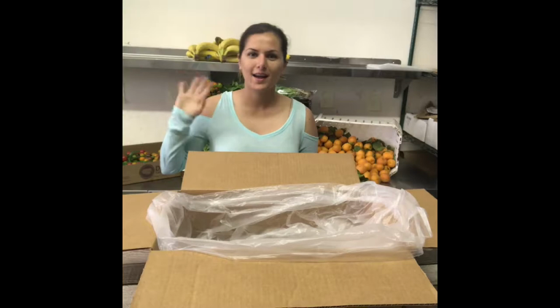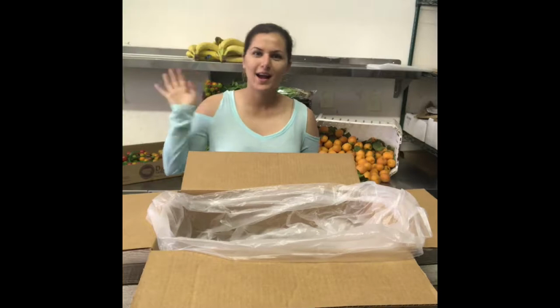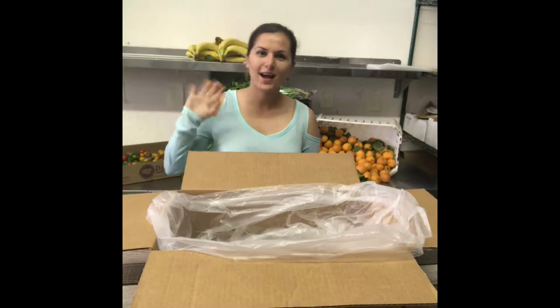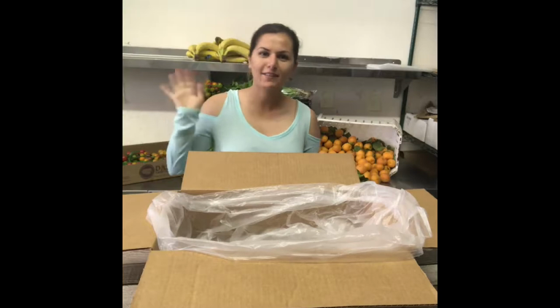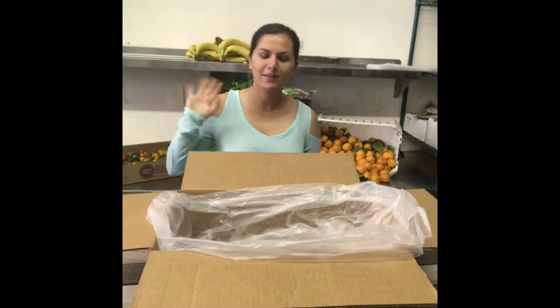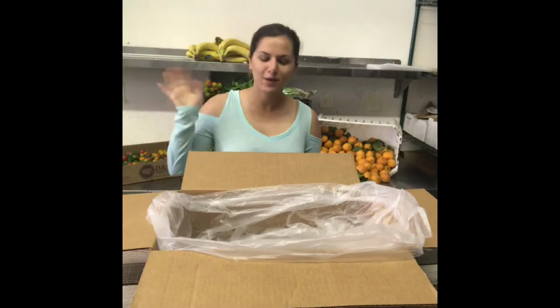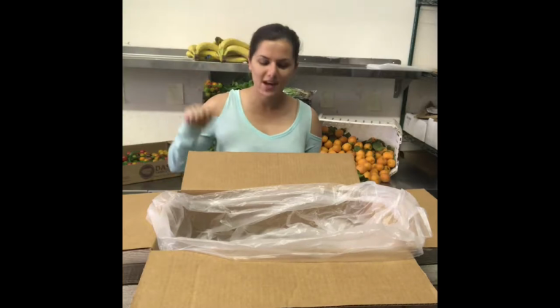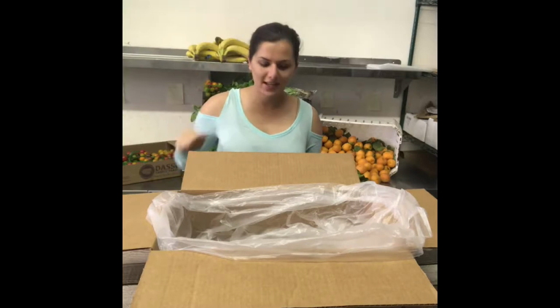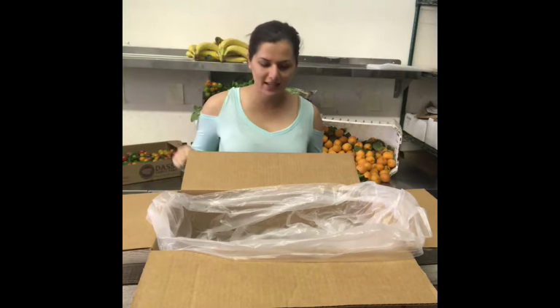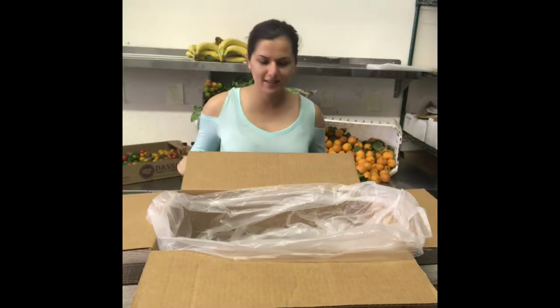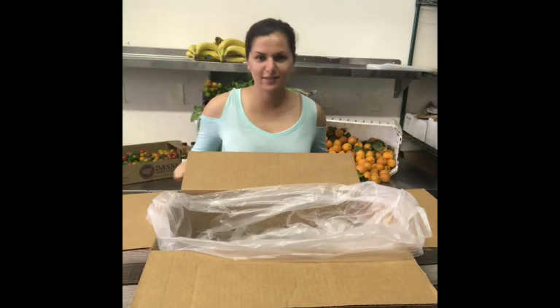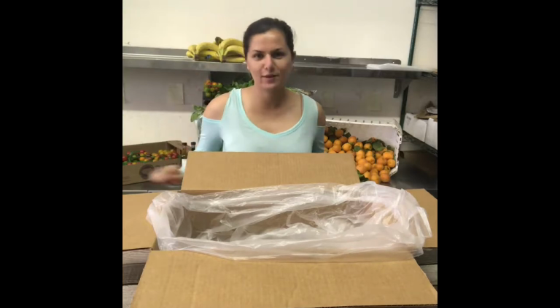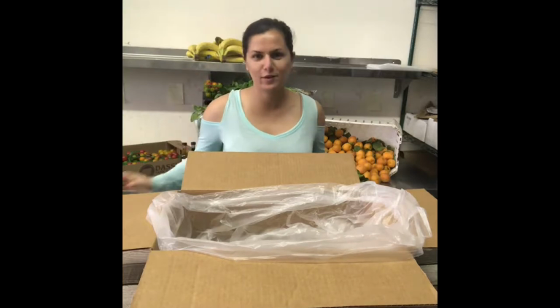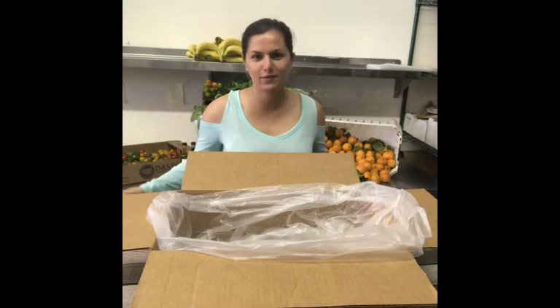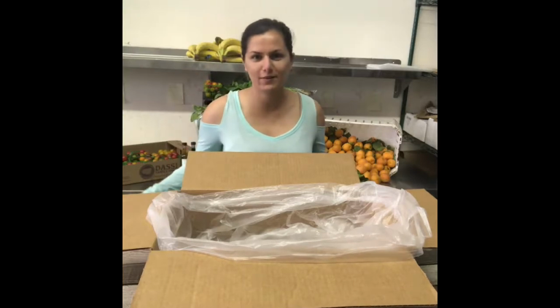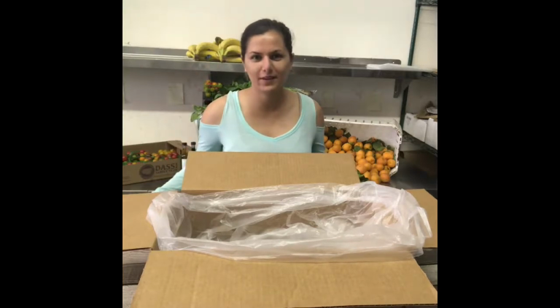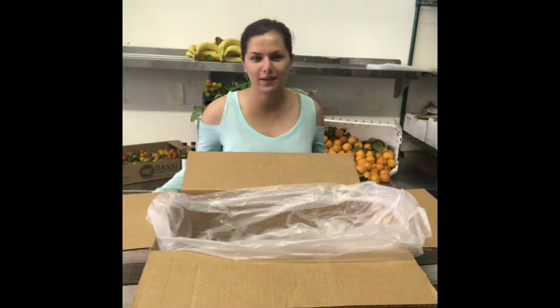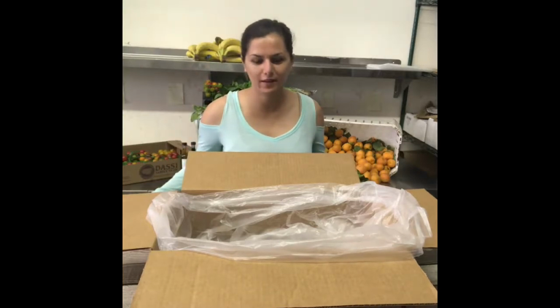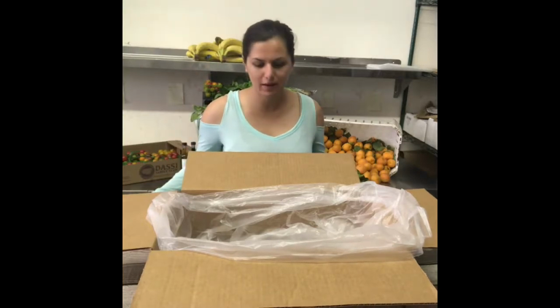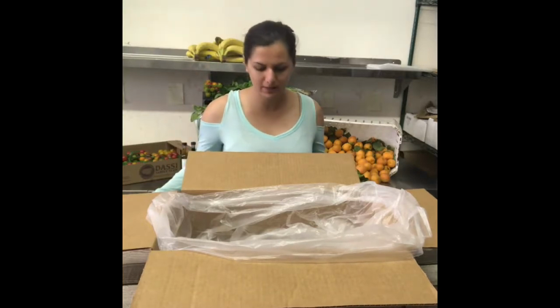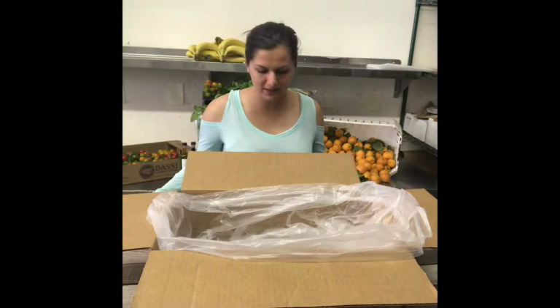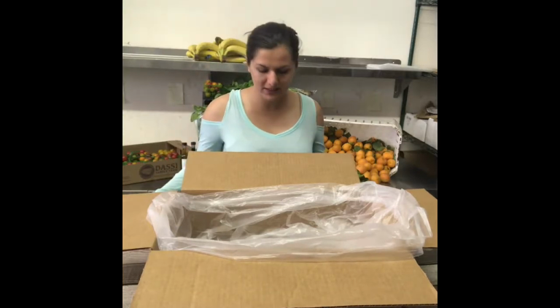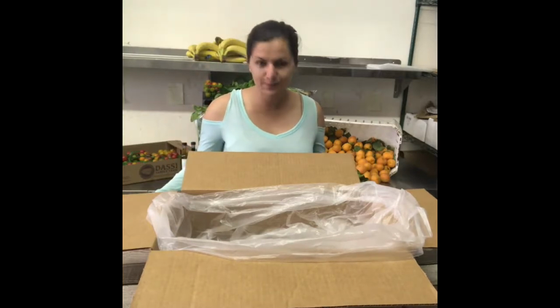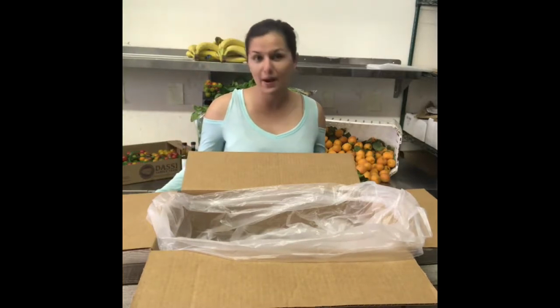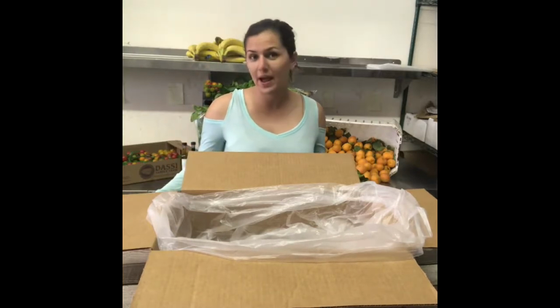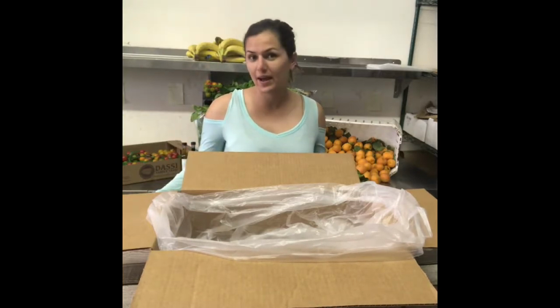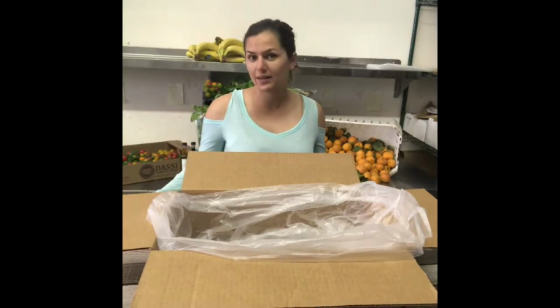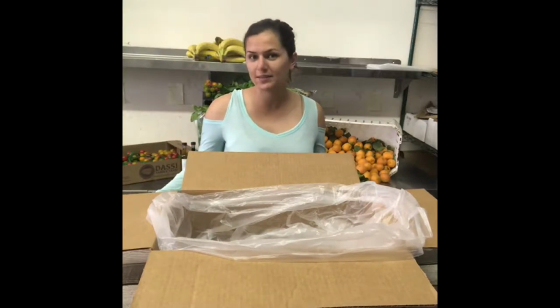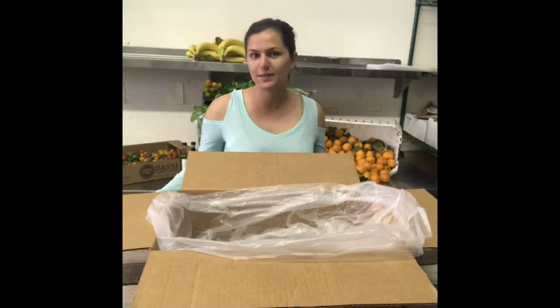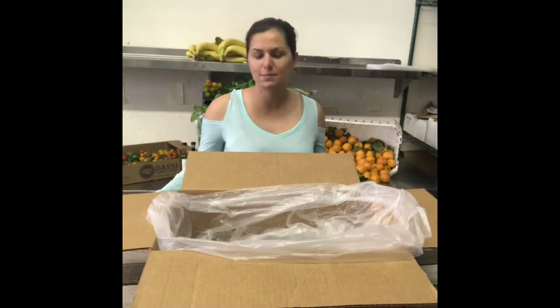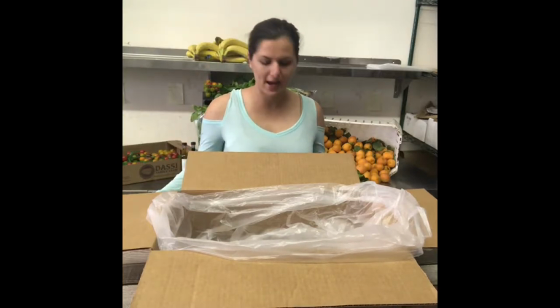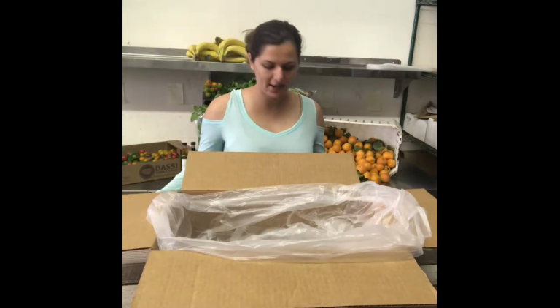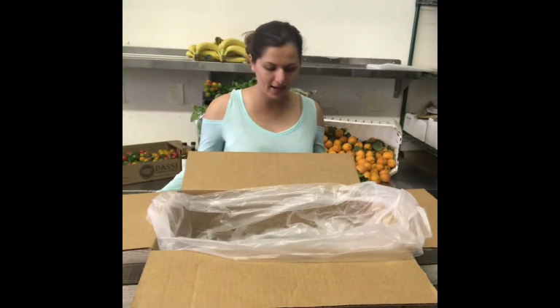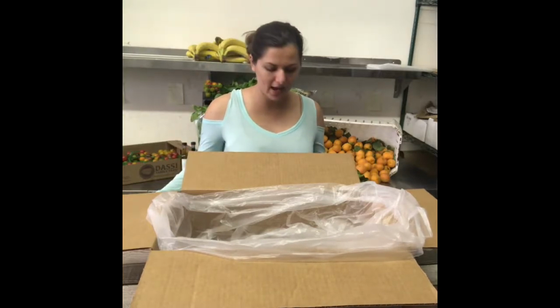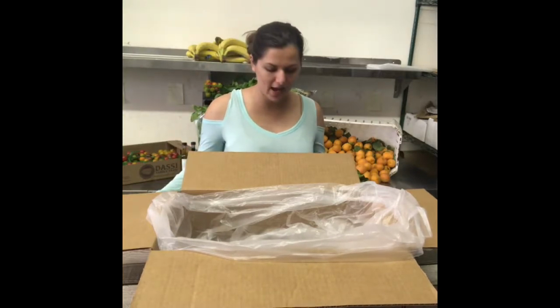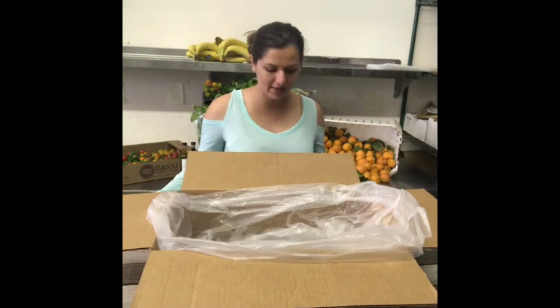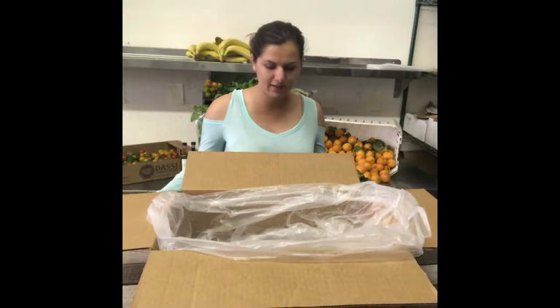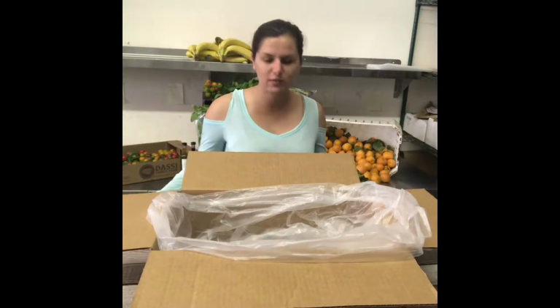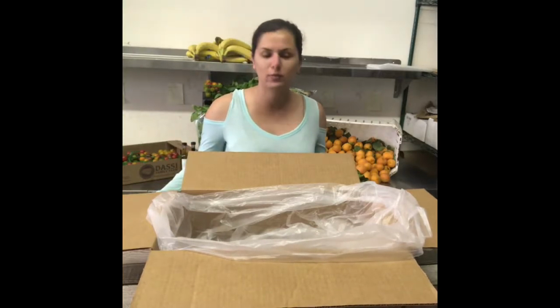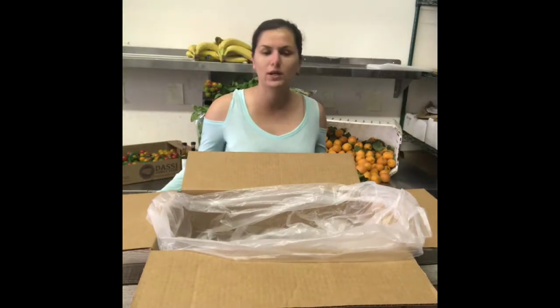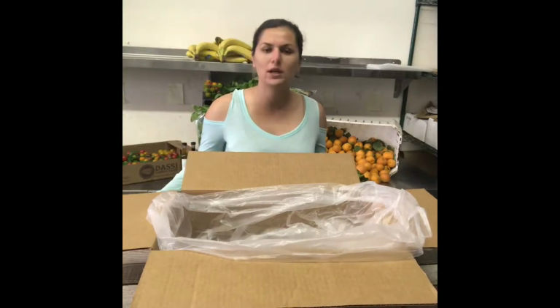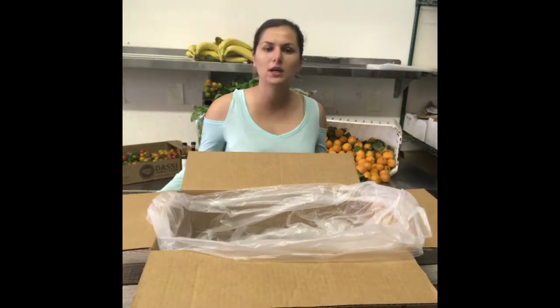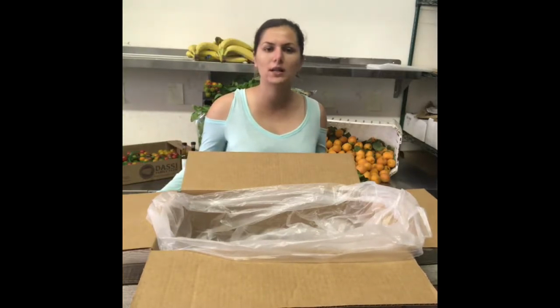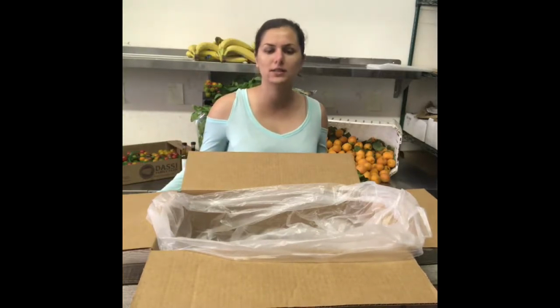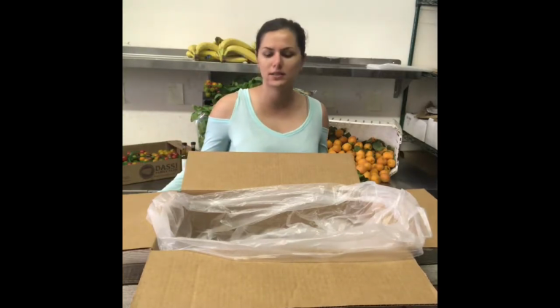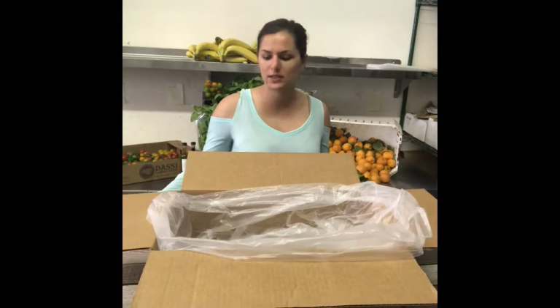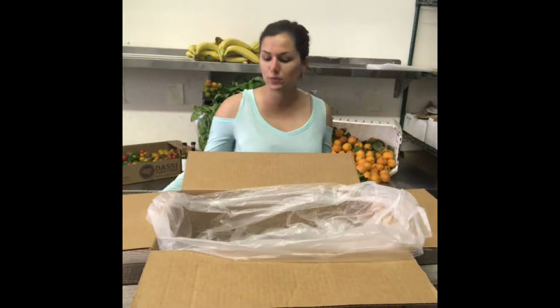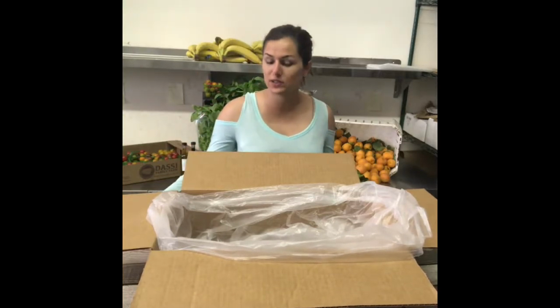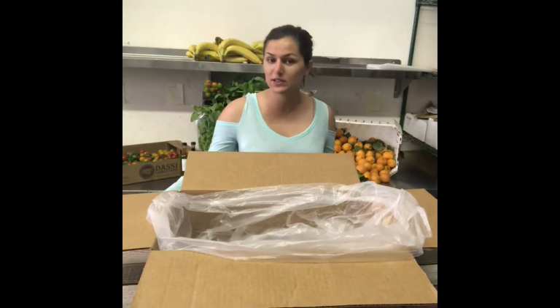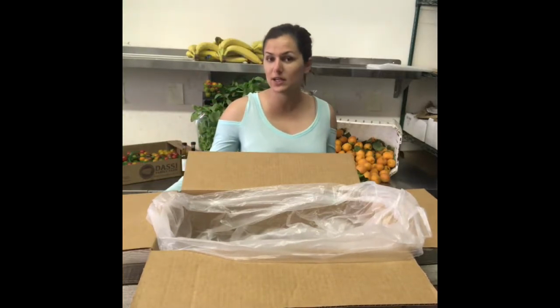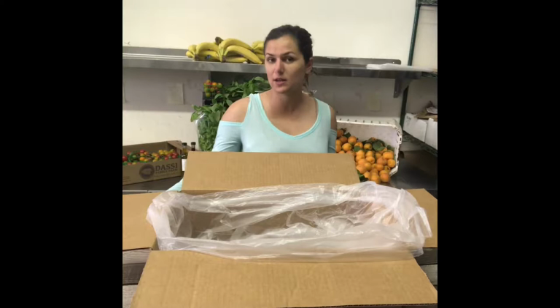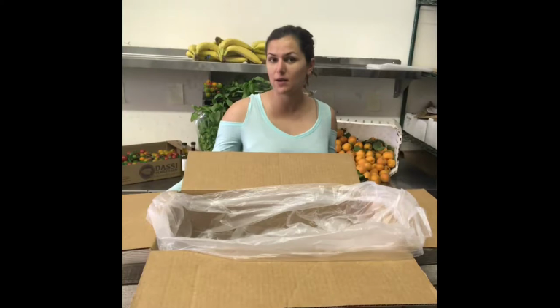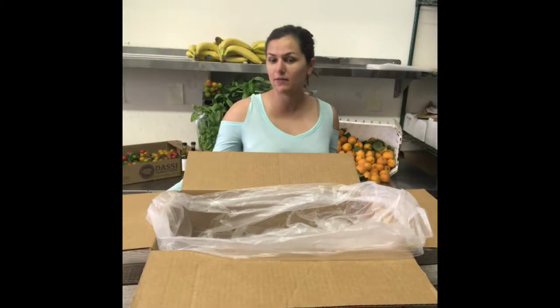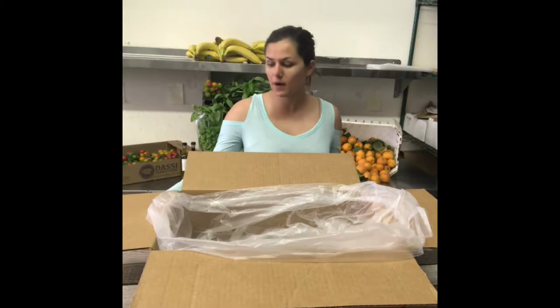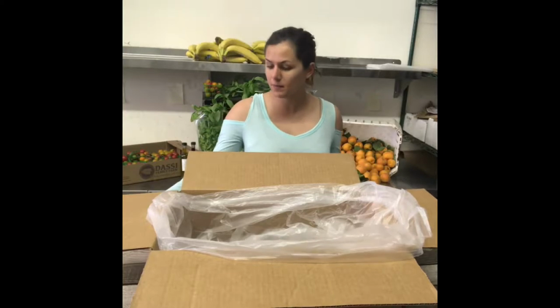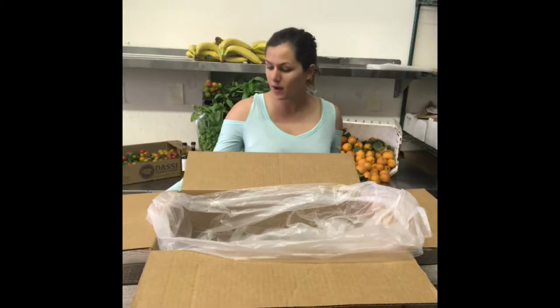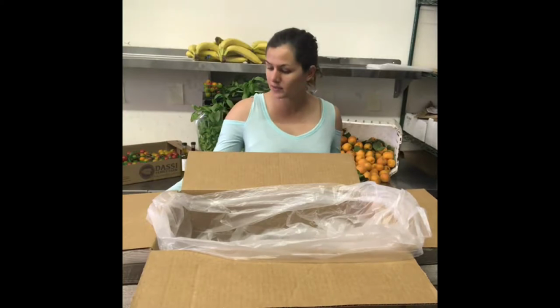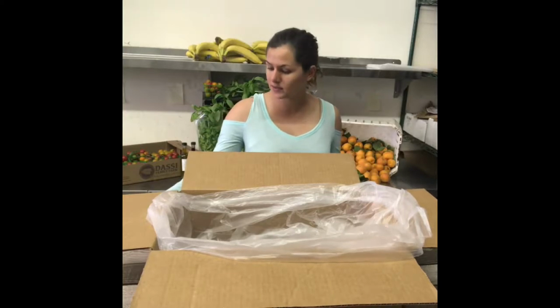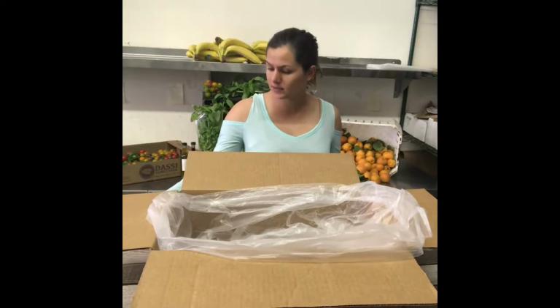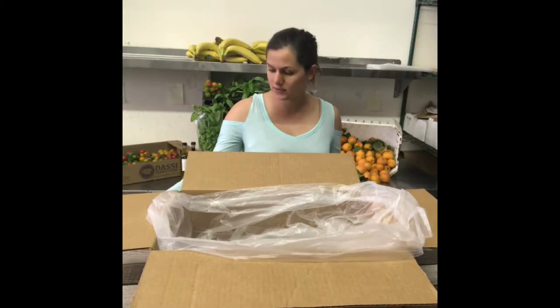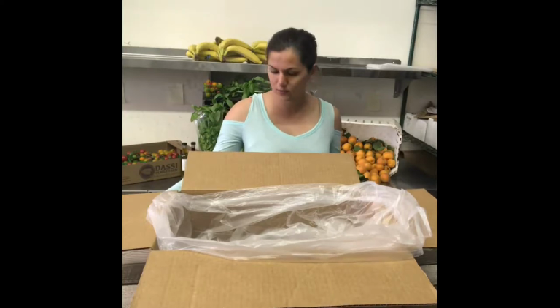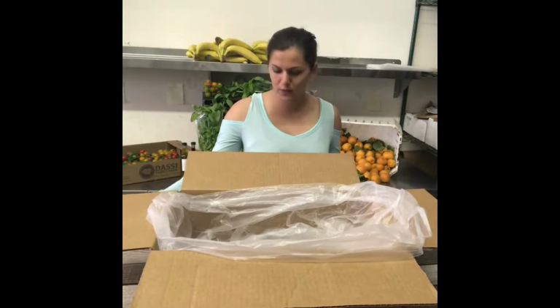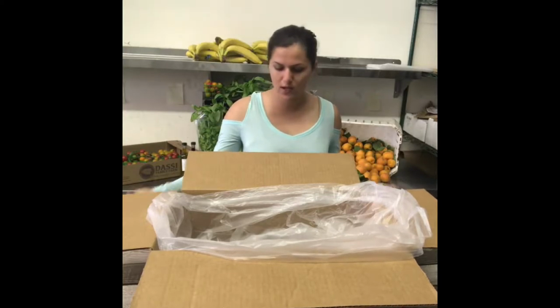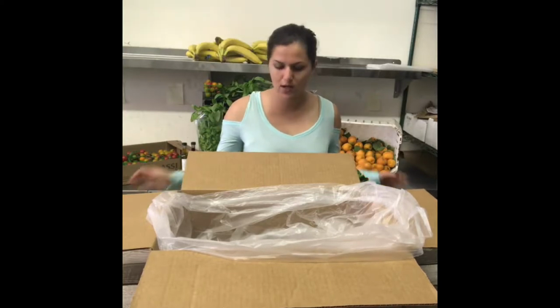Hi everyone! It's Sony from Daily Harvest Express. I'm back again this week. Let's see what's in our farm boxes this week.